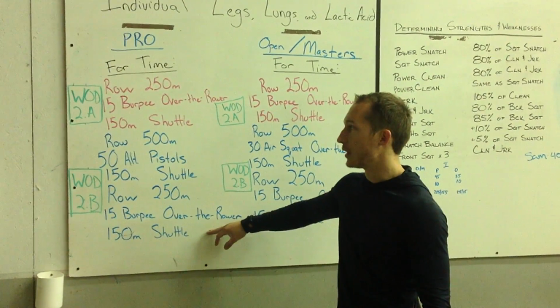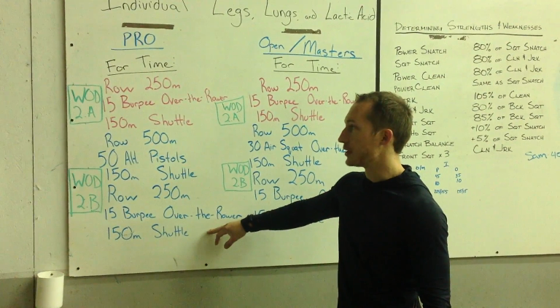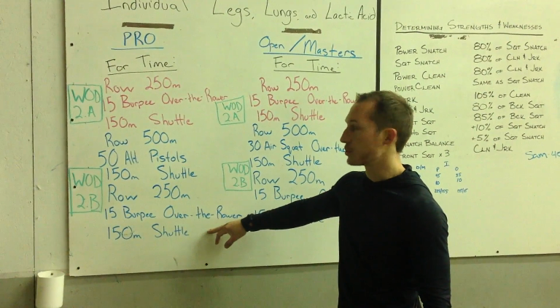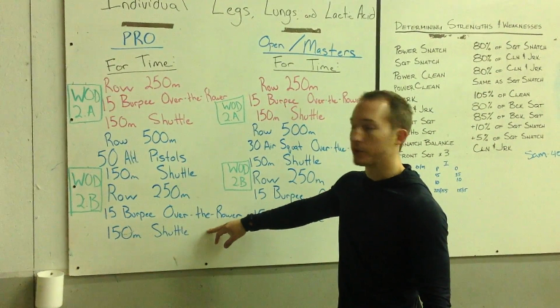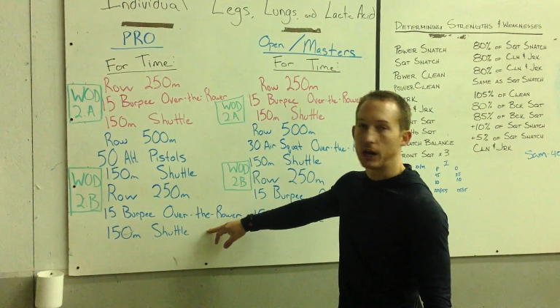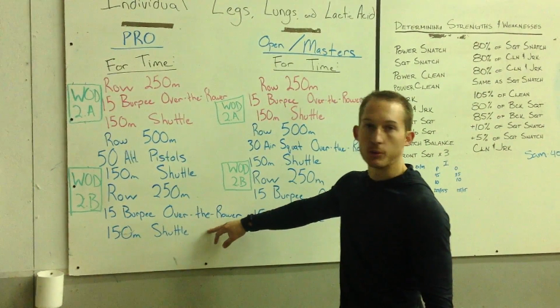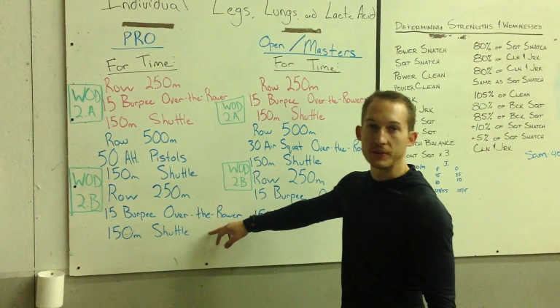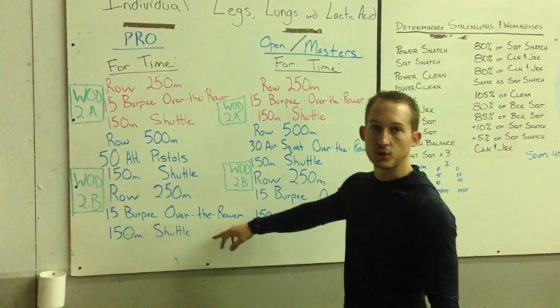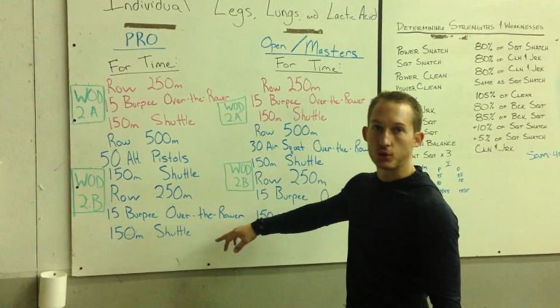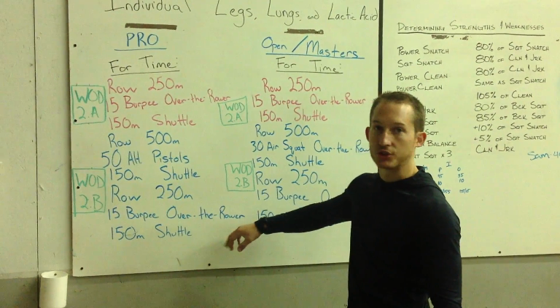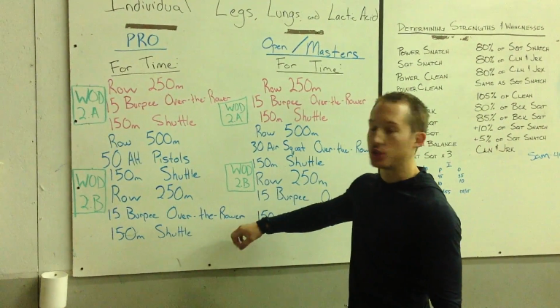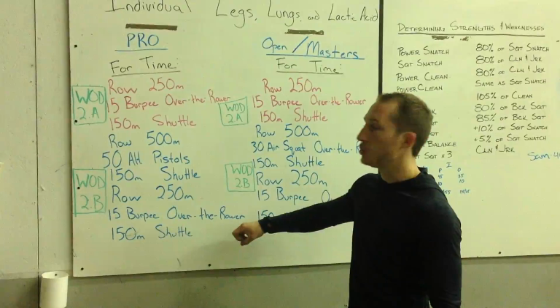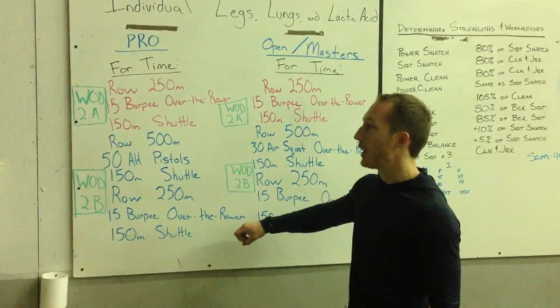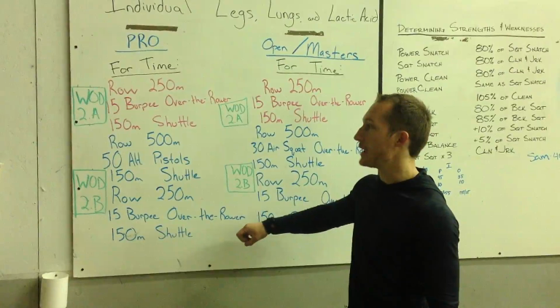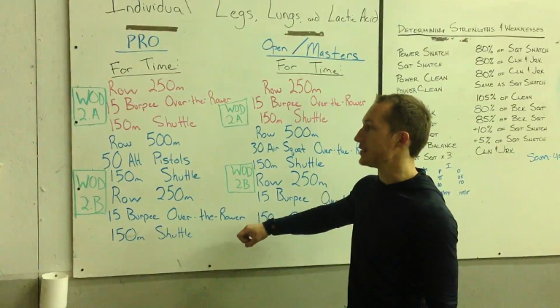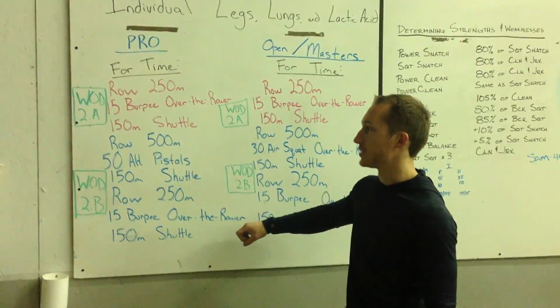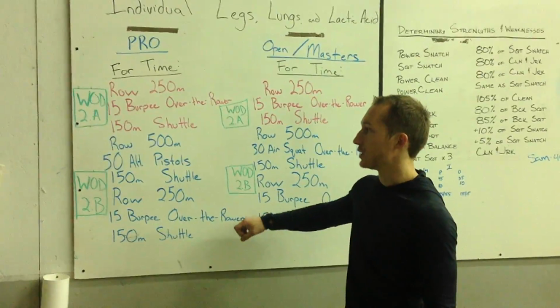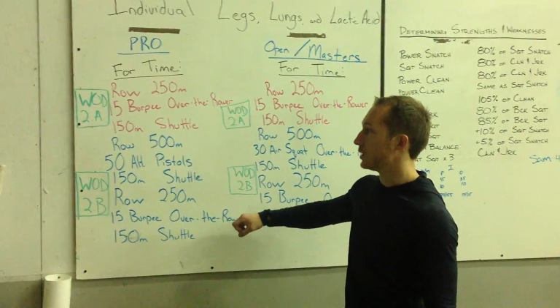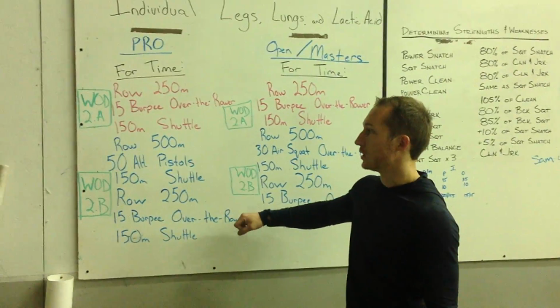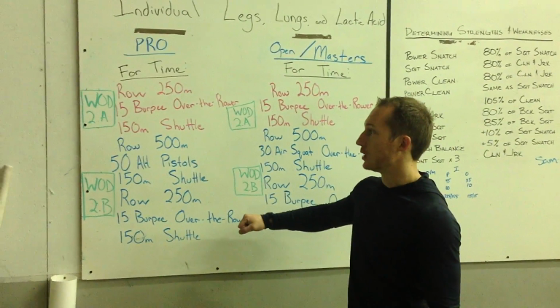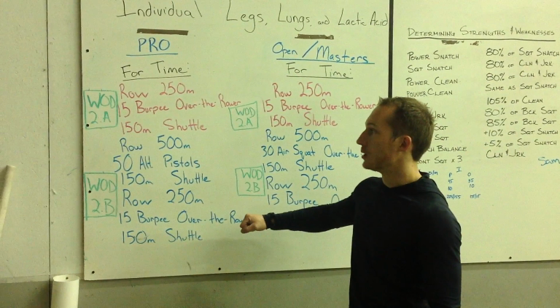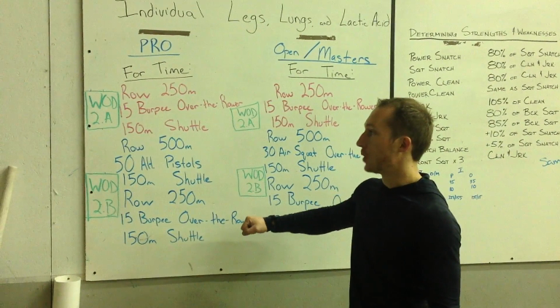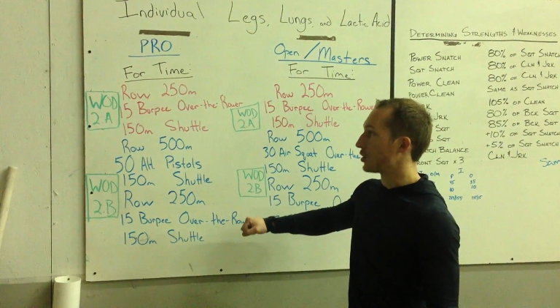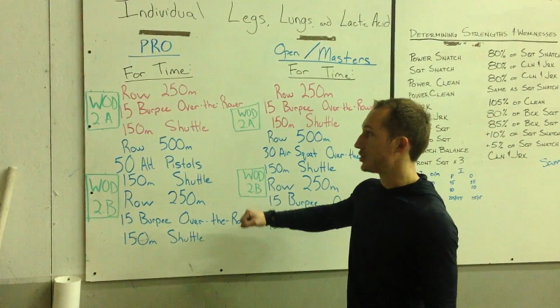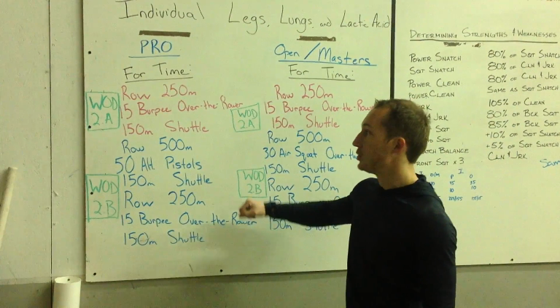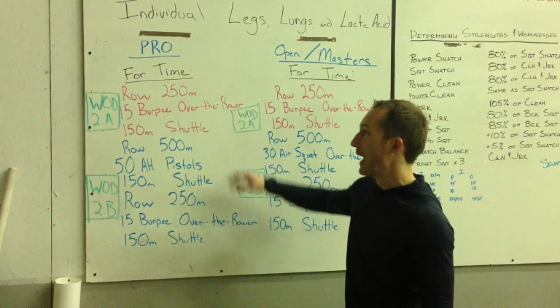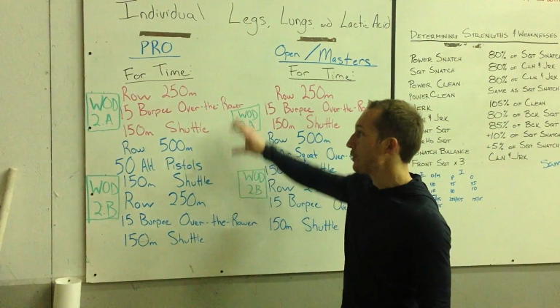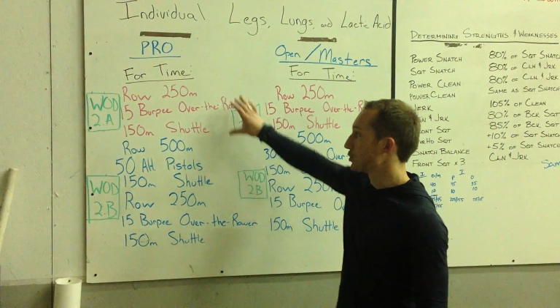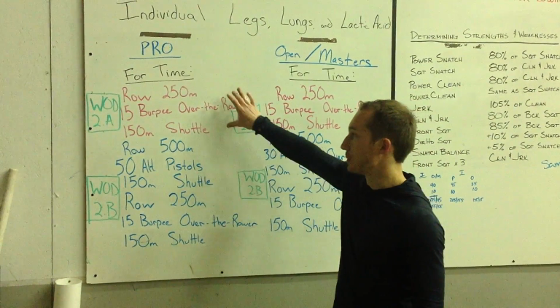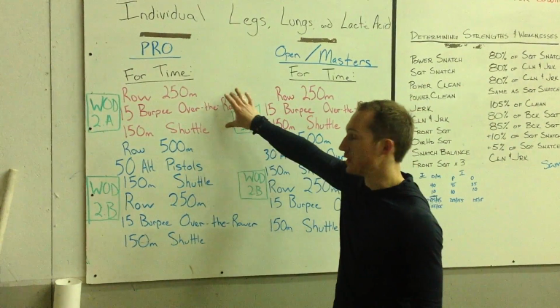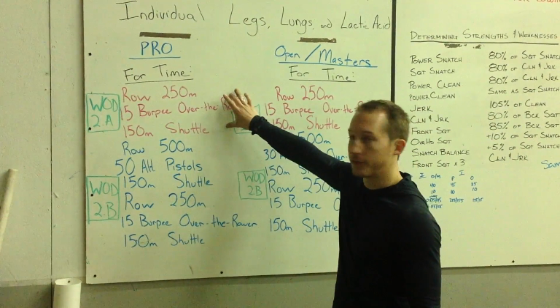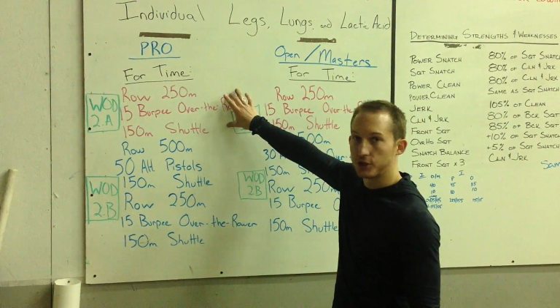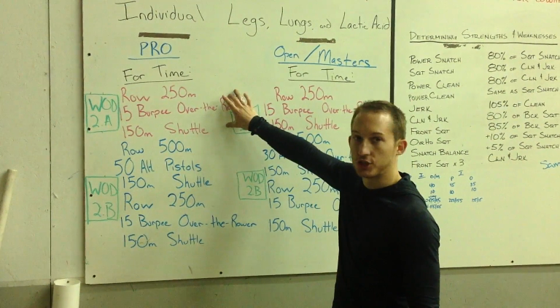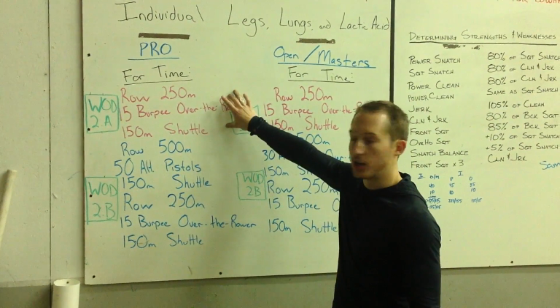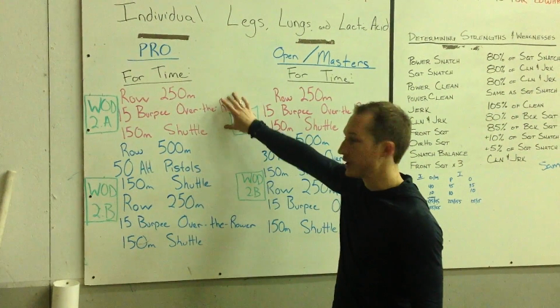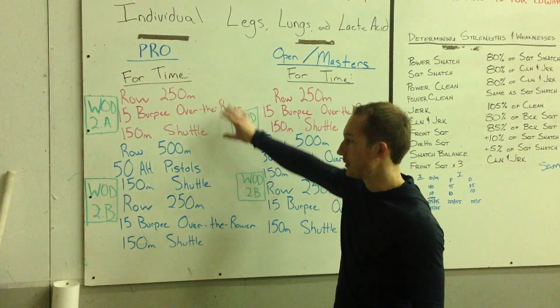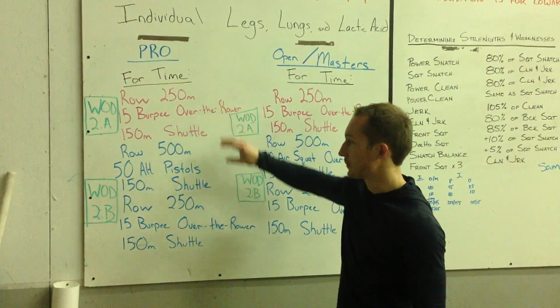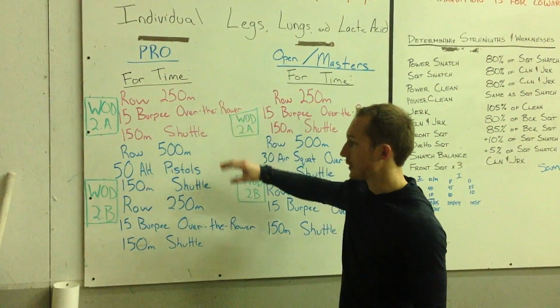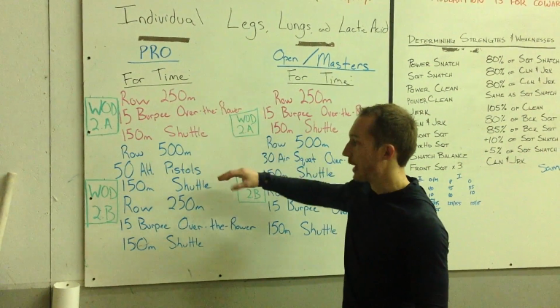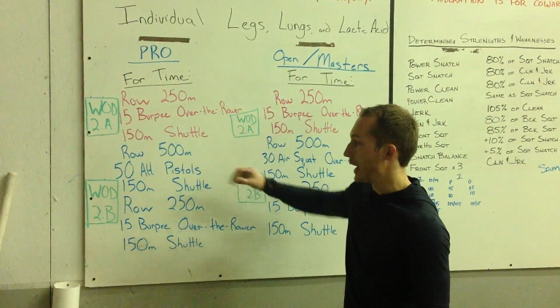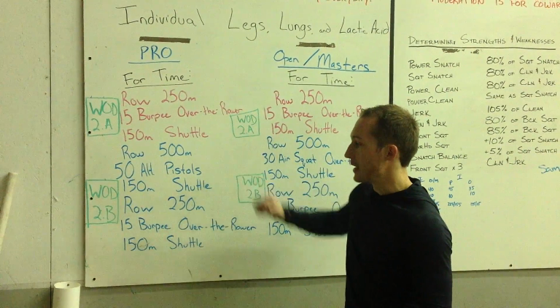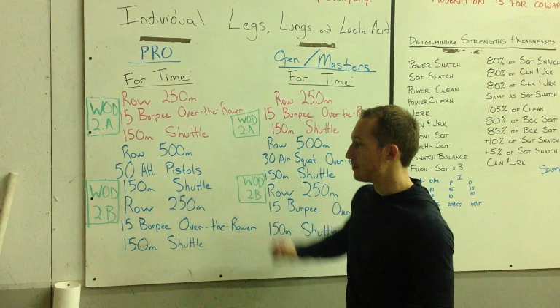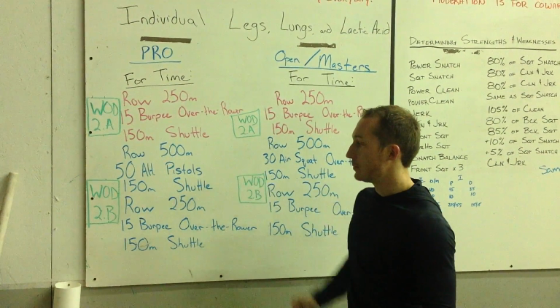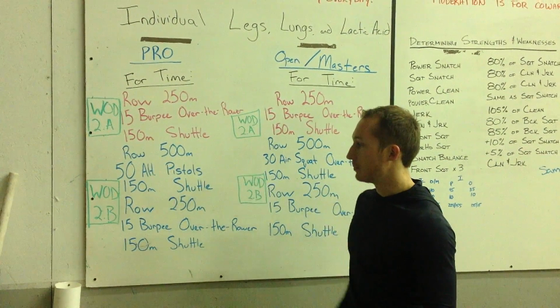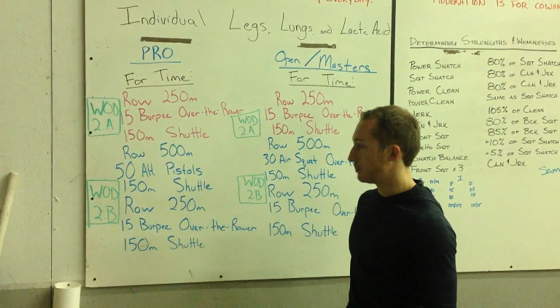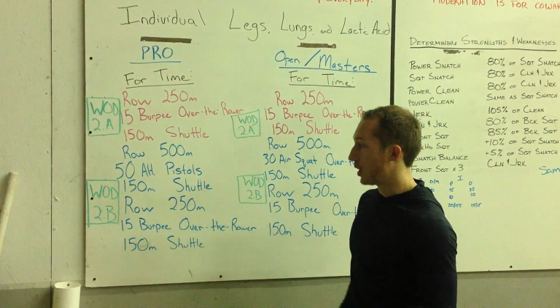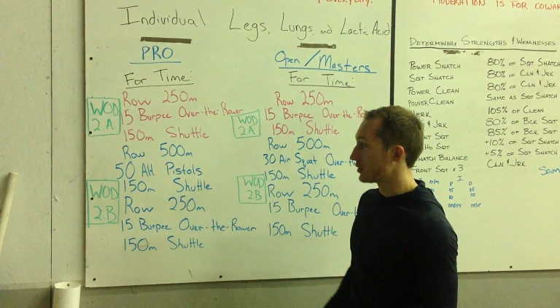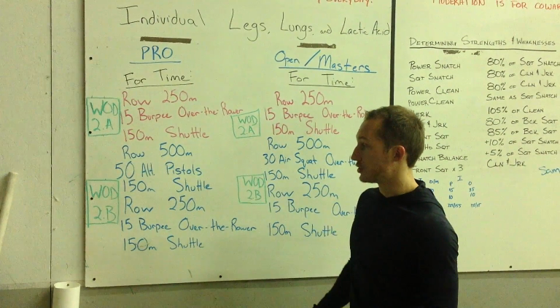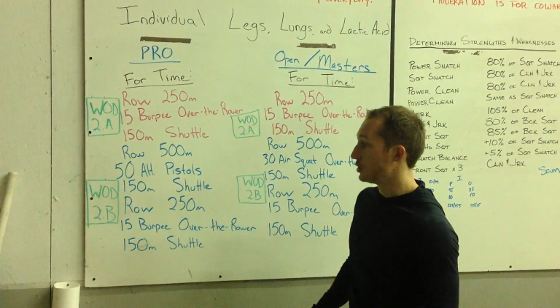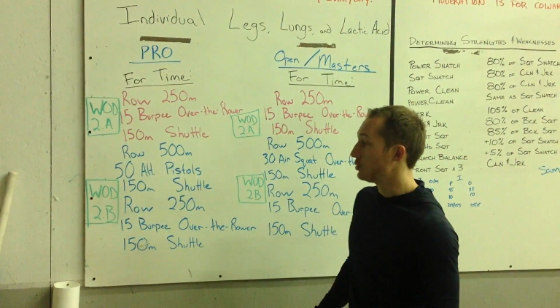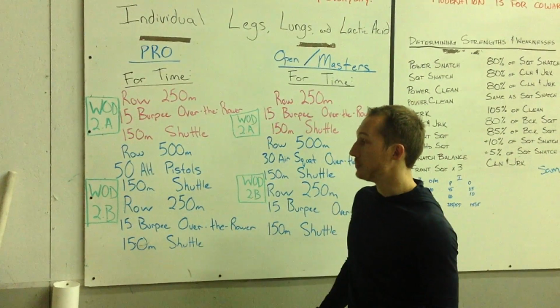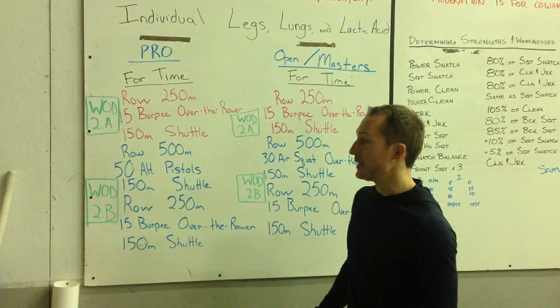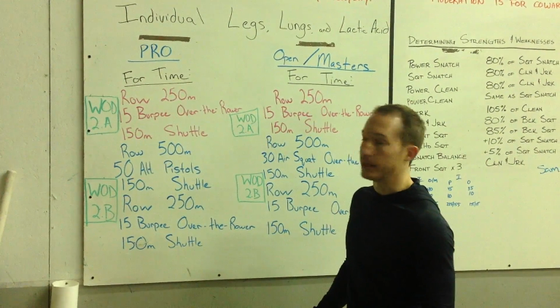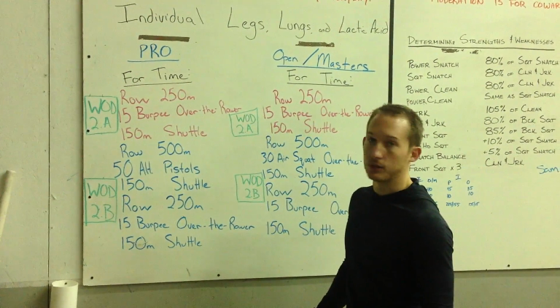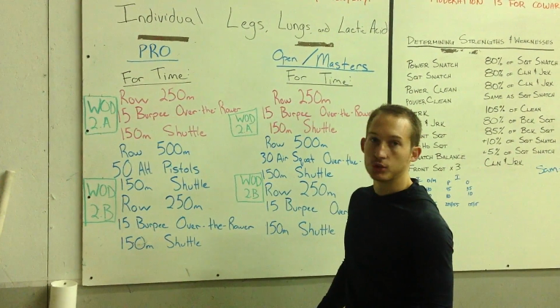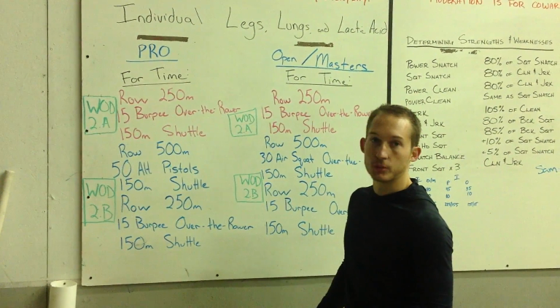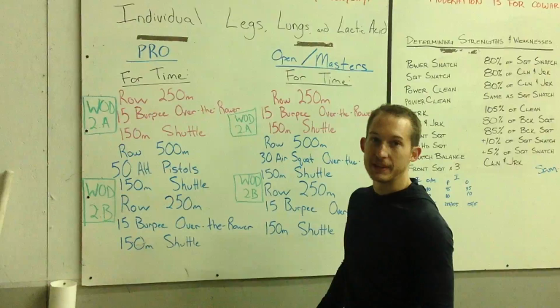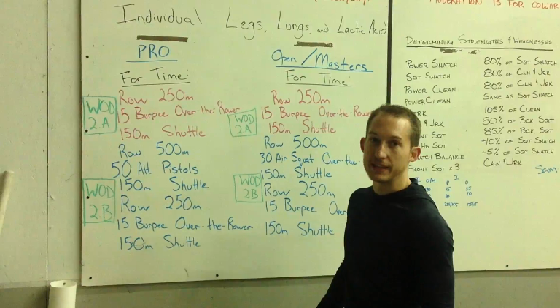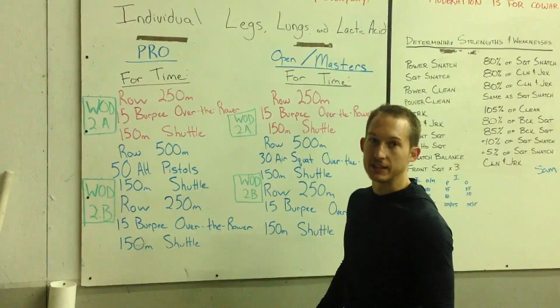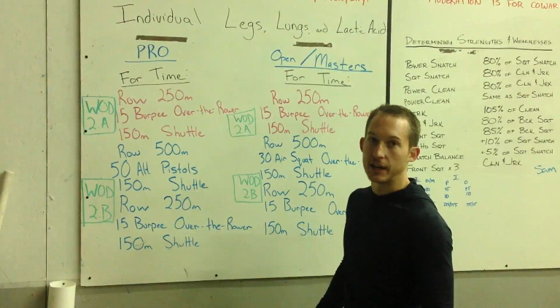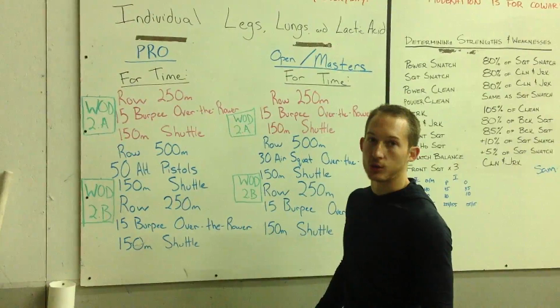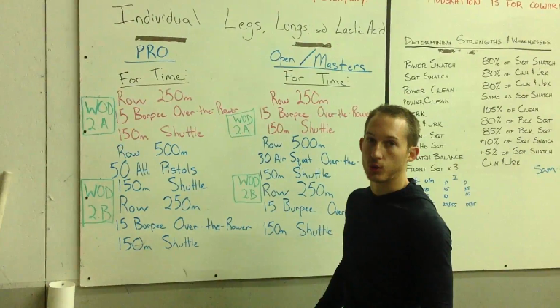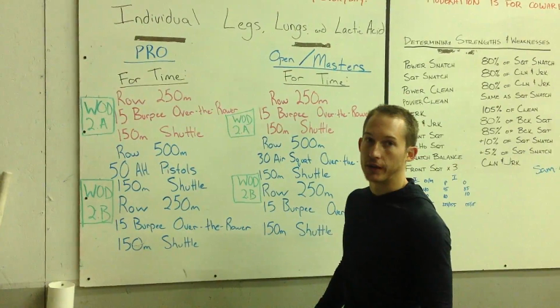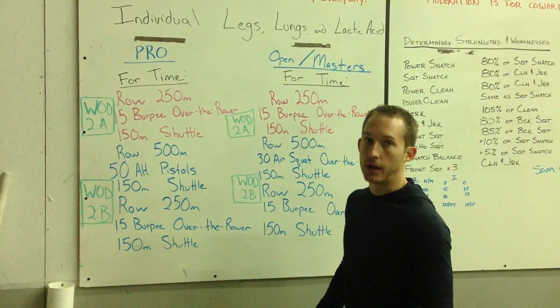This workout will be scored two ways: Part 2A, which will be the first chunk, and then Part 2B, which will be the entire workout.